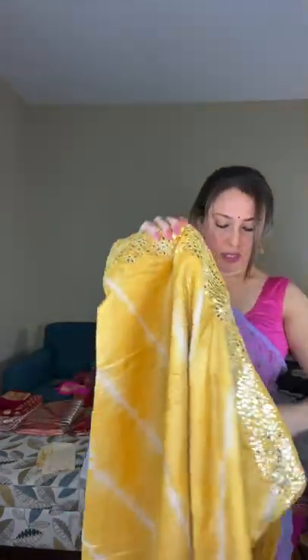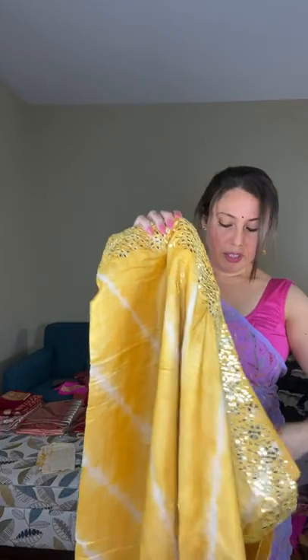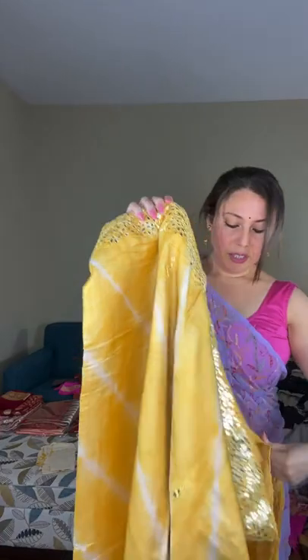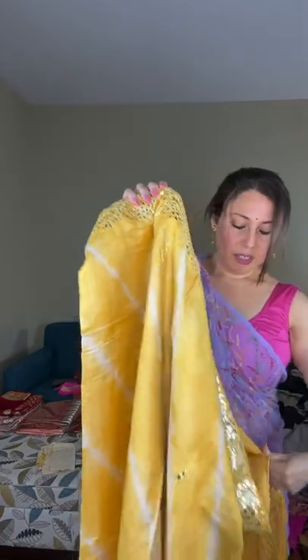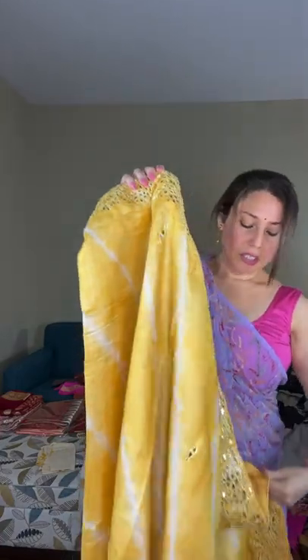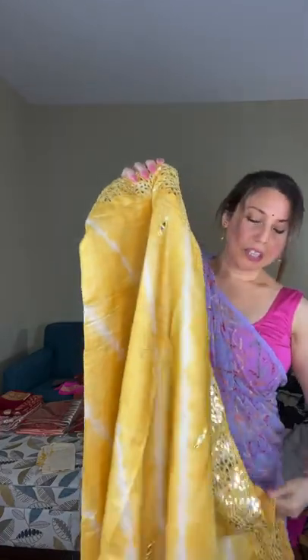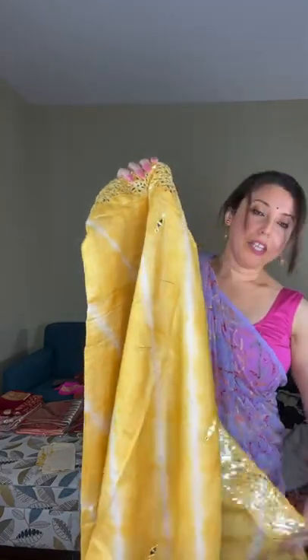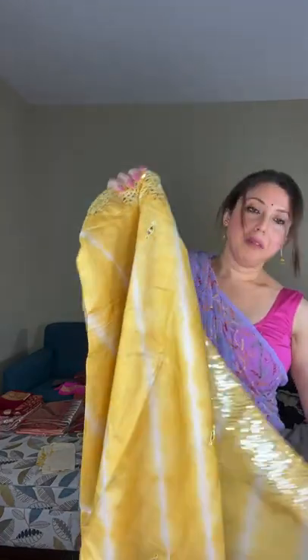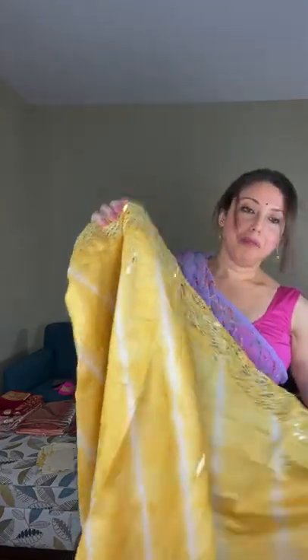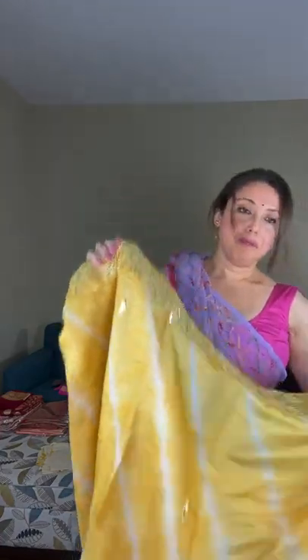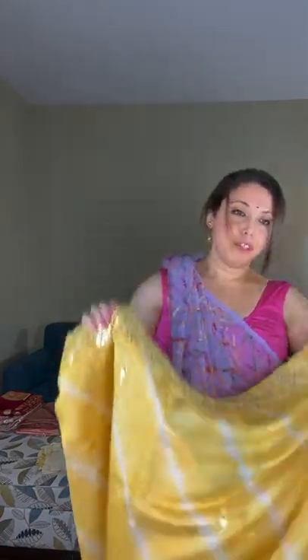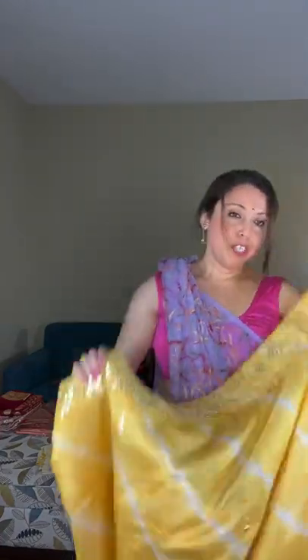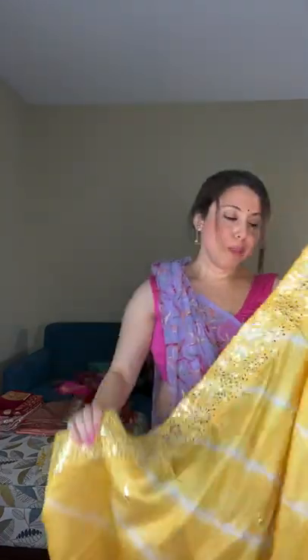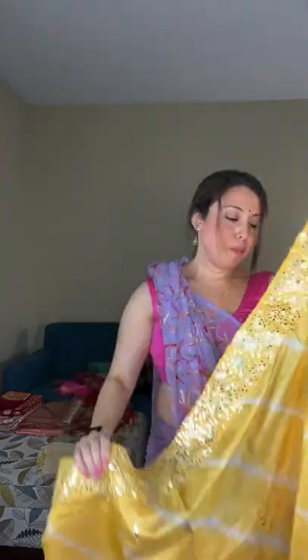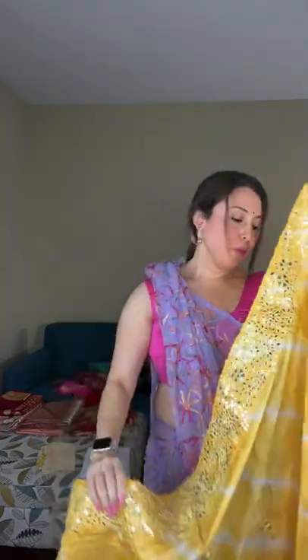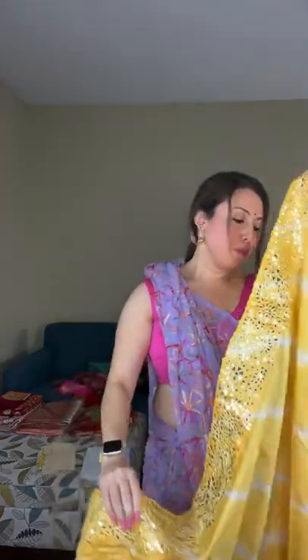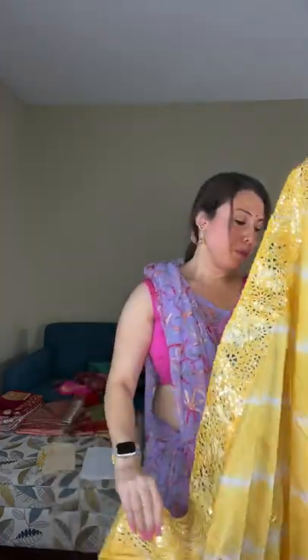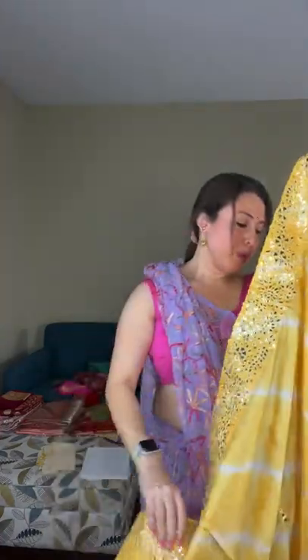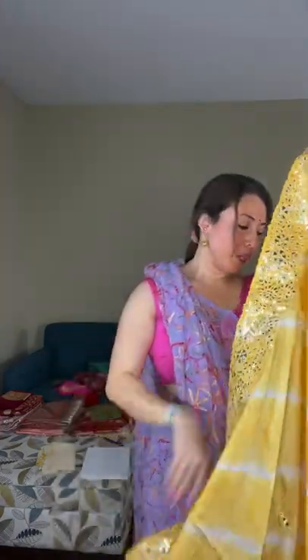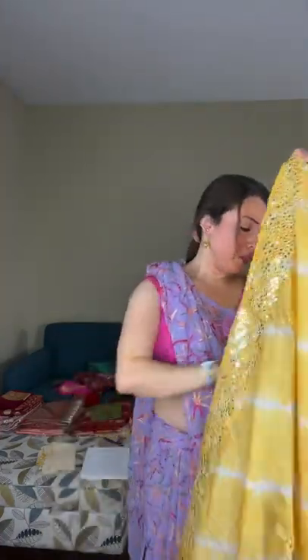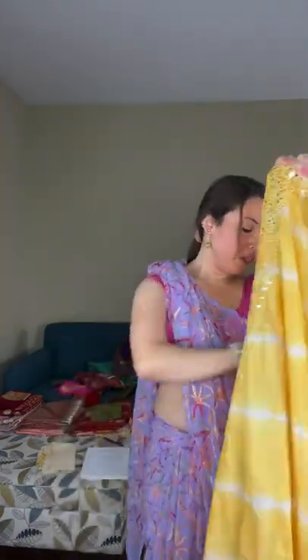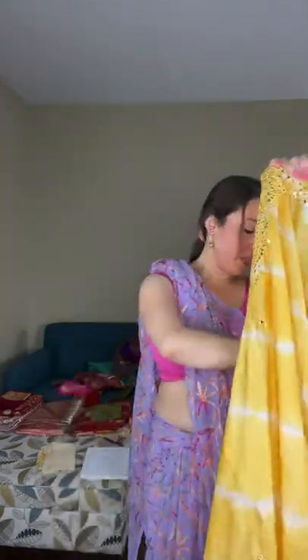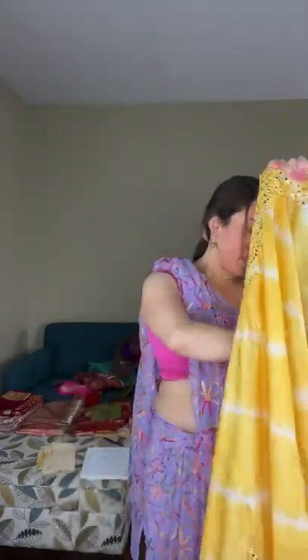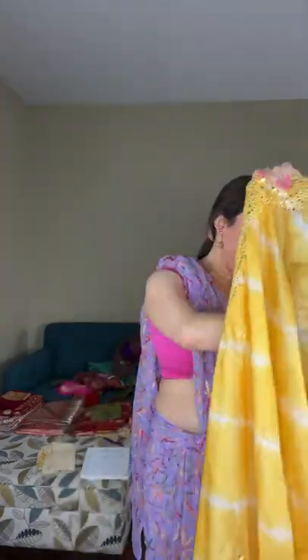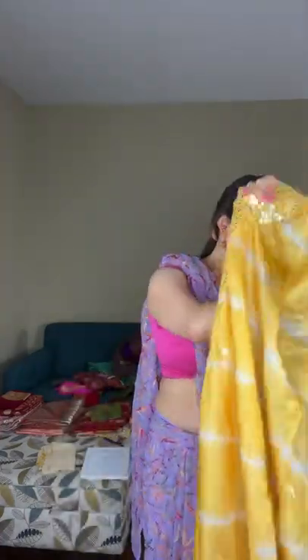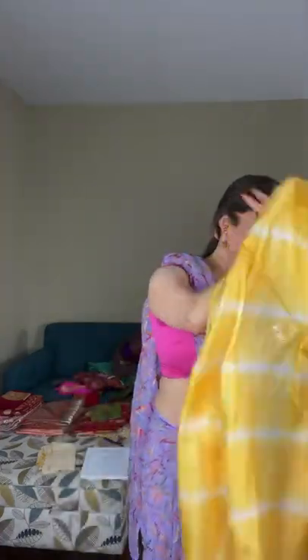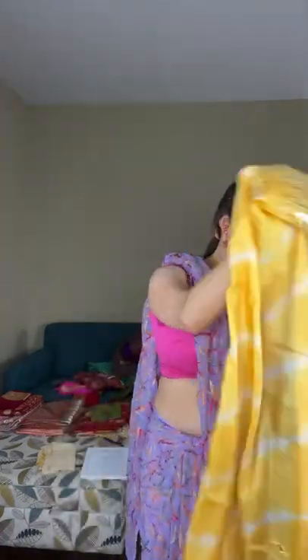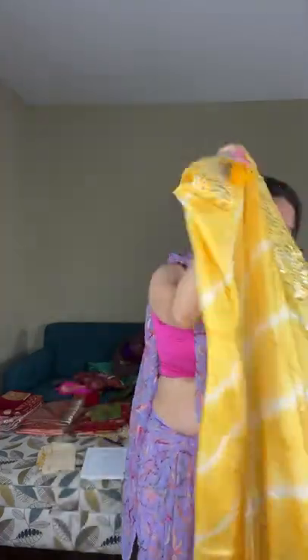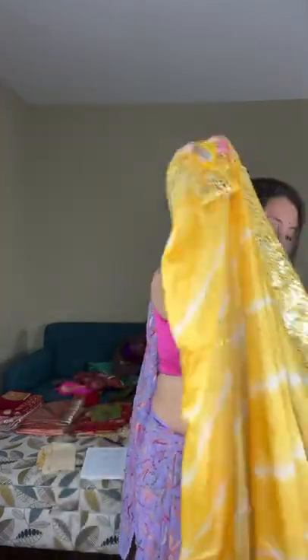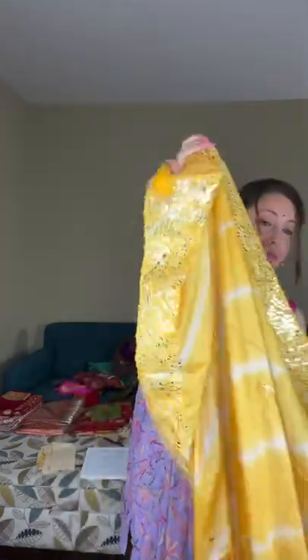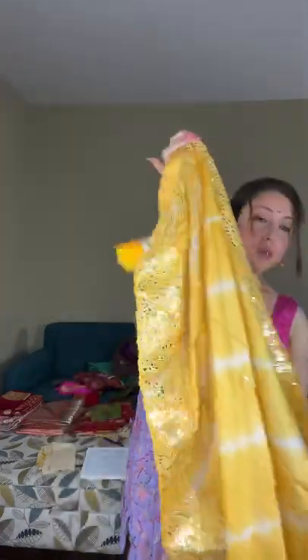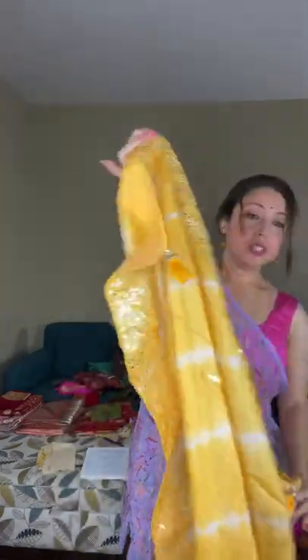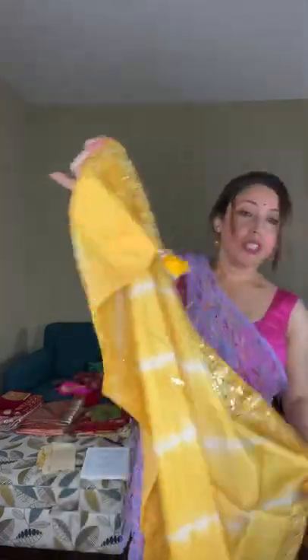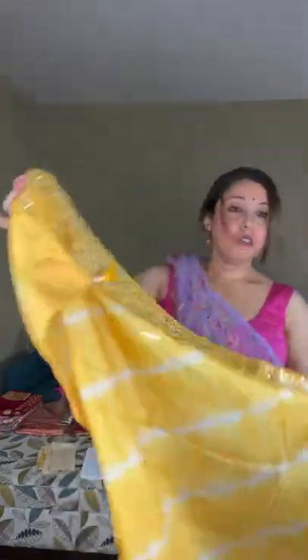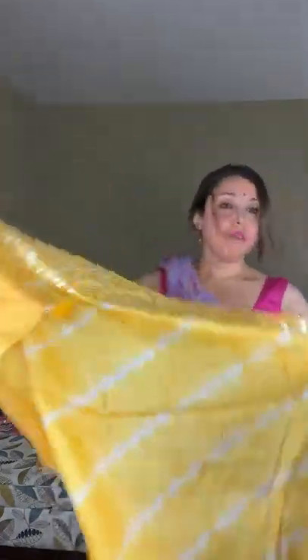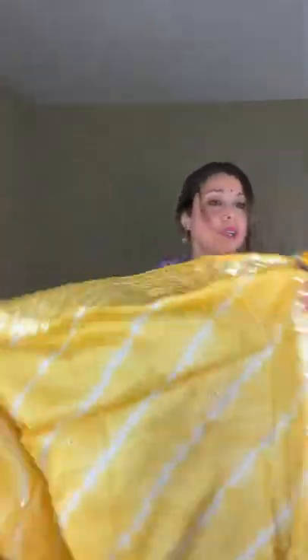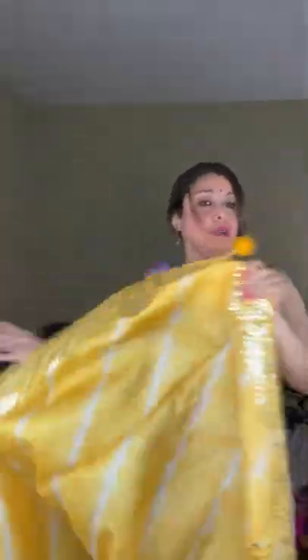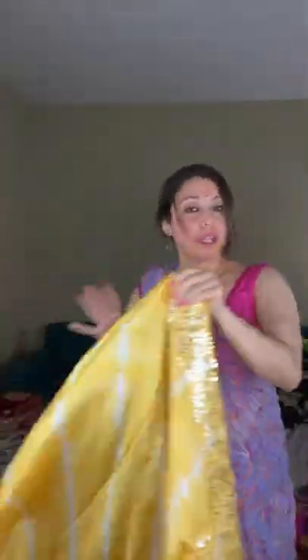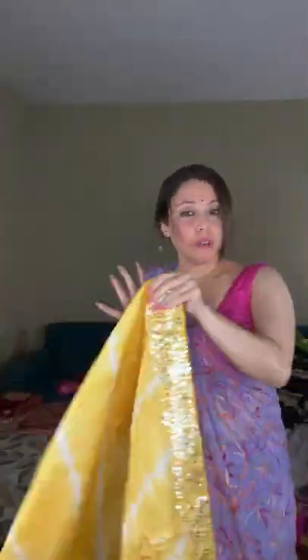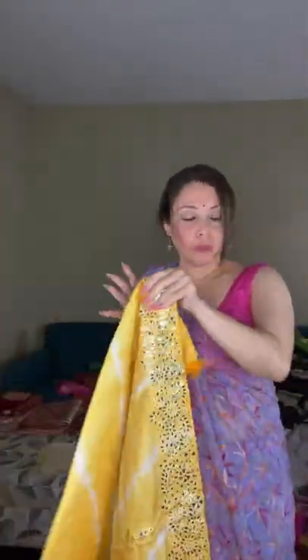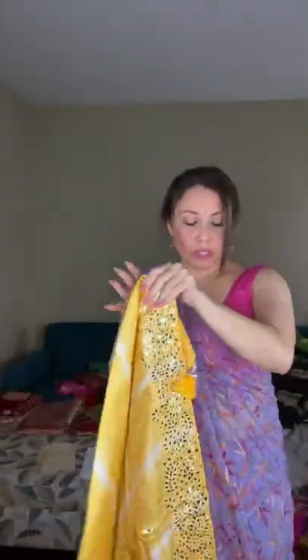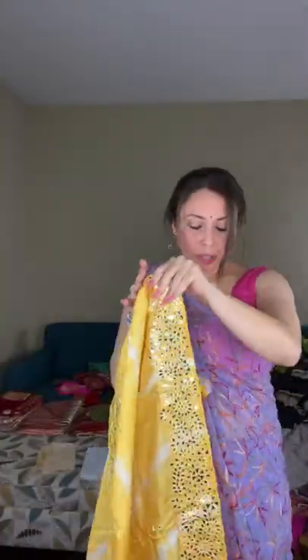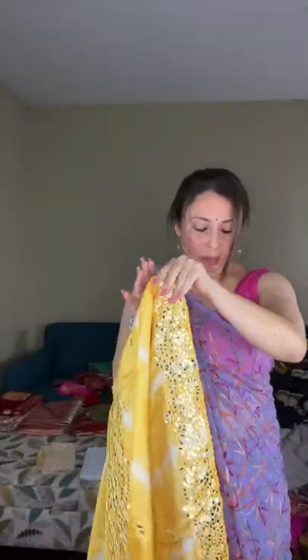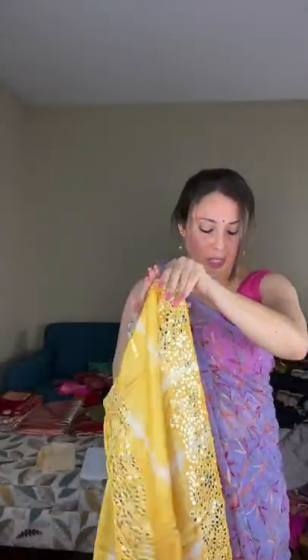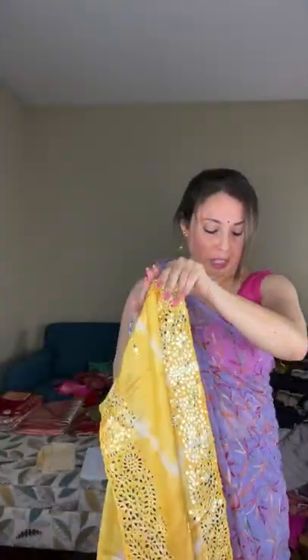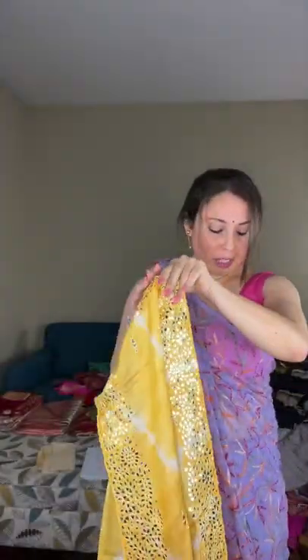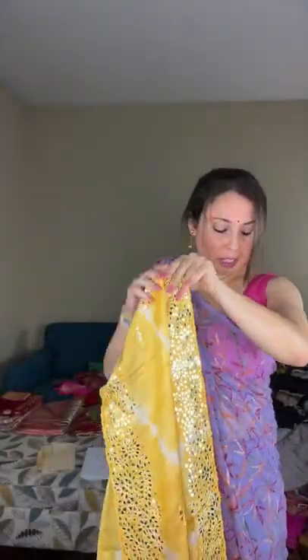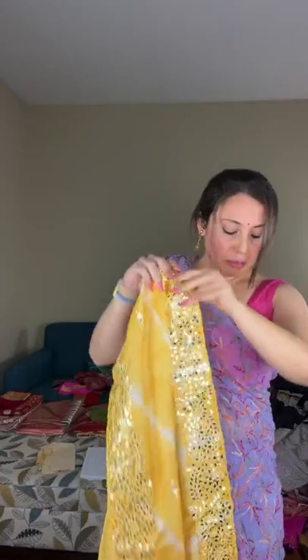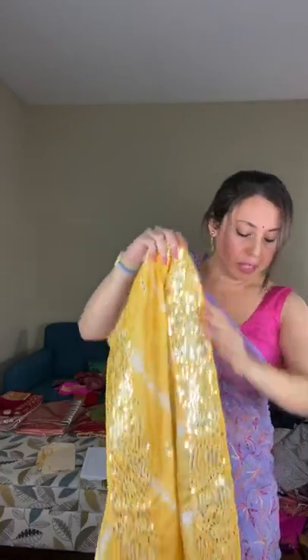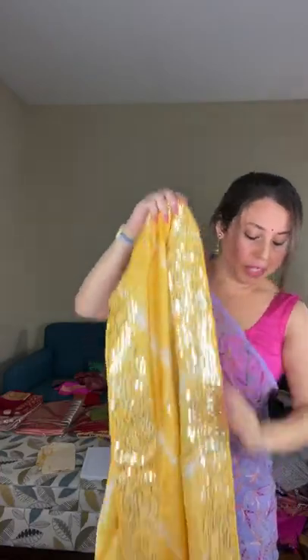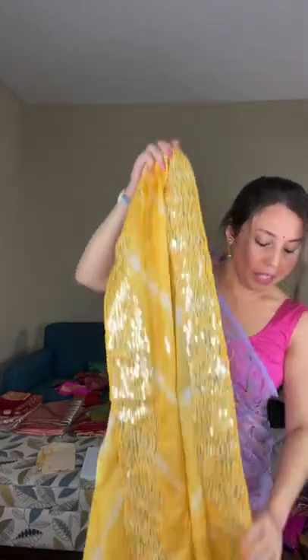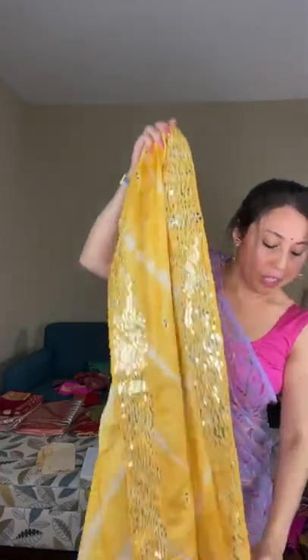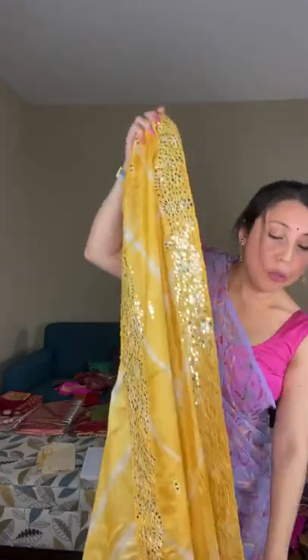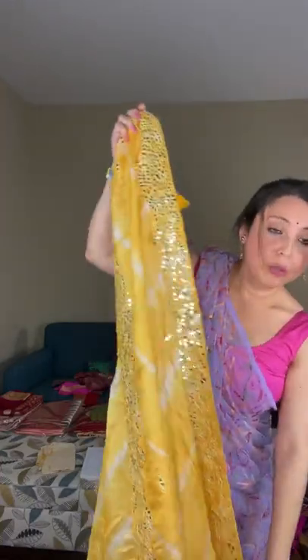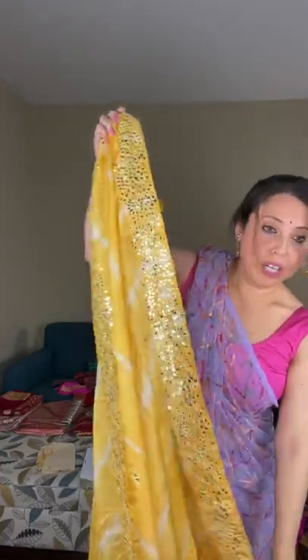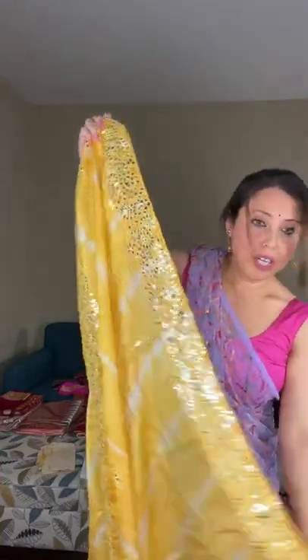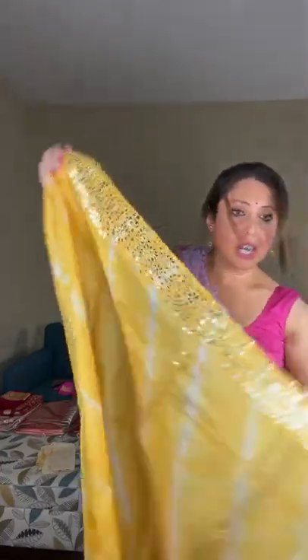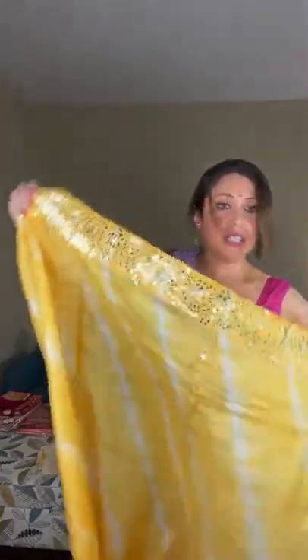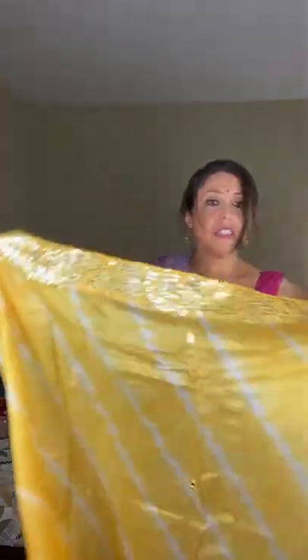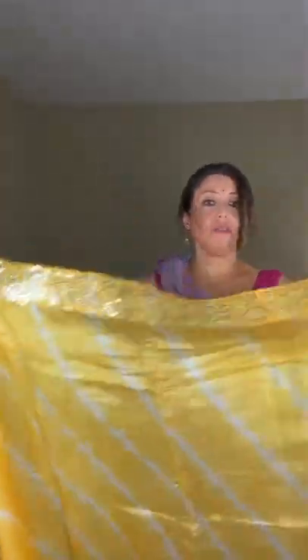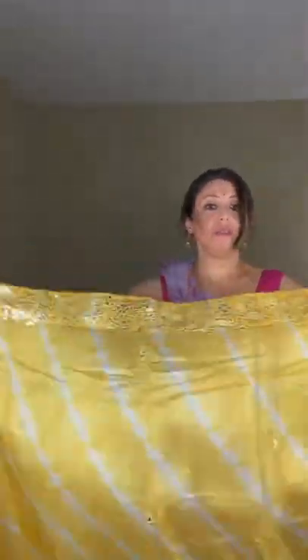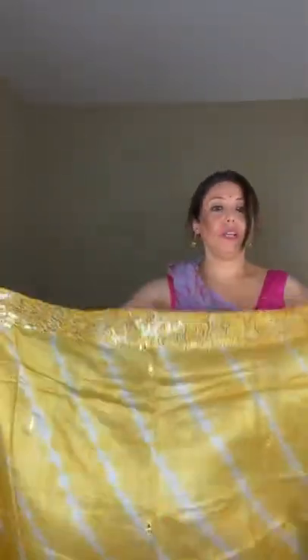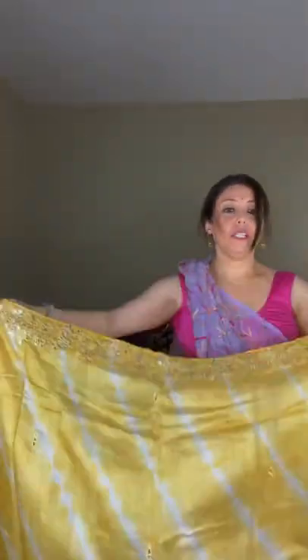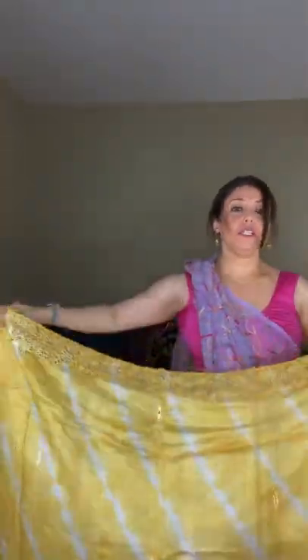This is again a very beautiful party wear saree — especially if you're looking for something very unique and different.